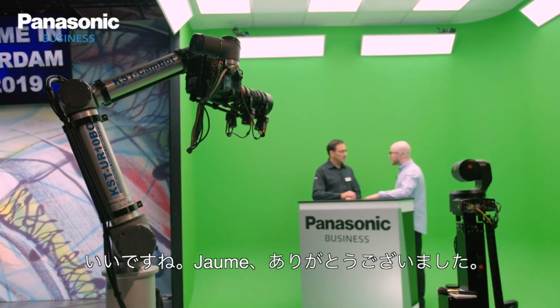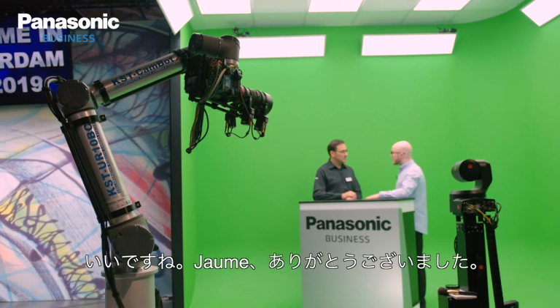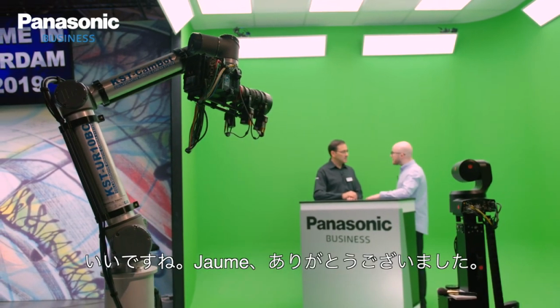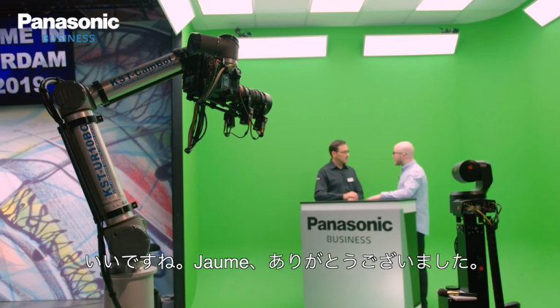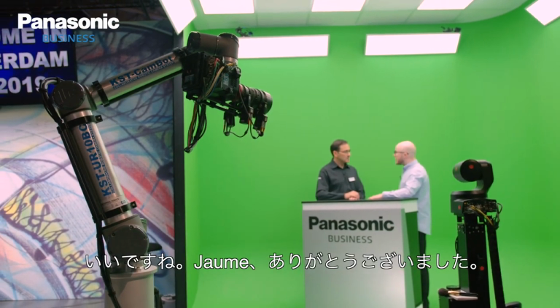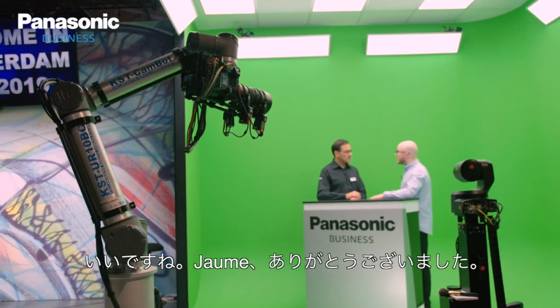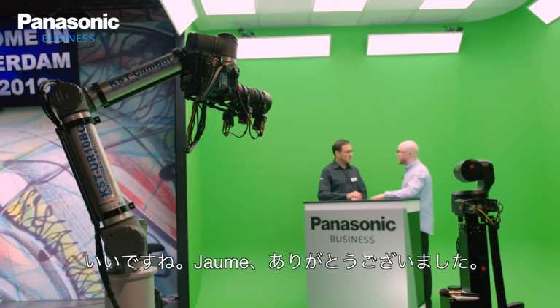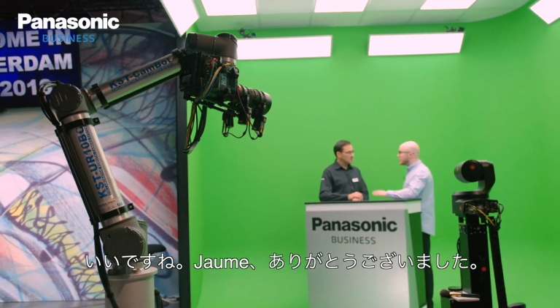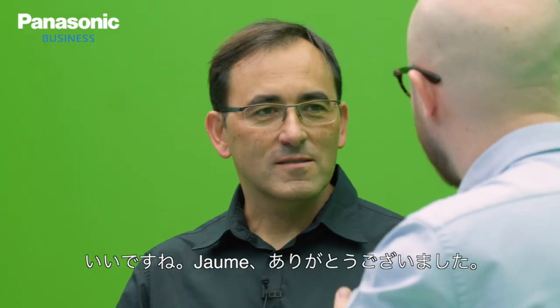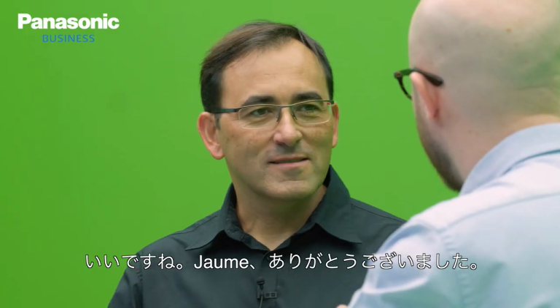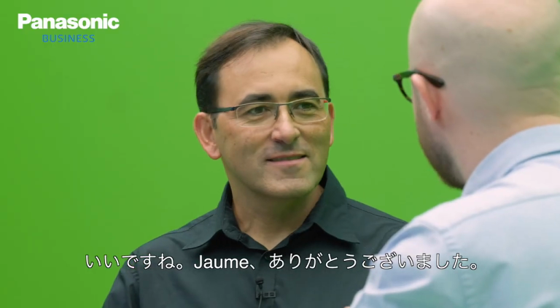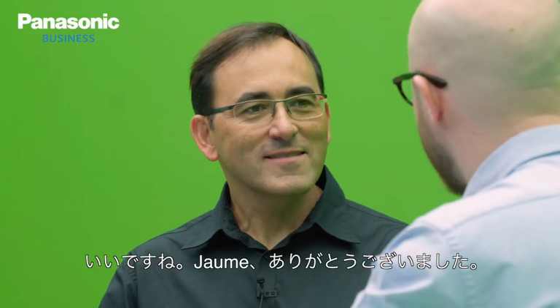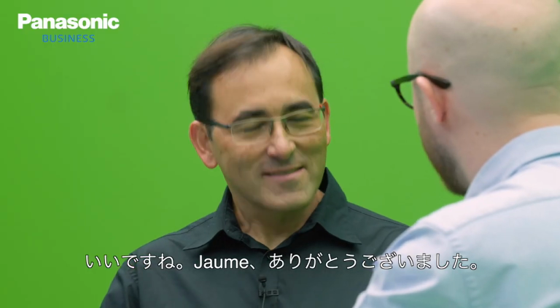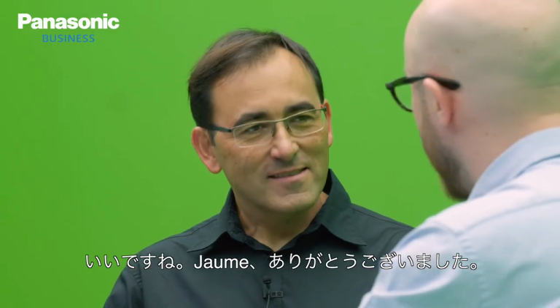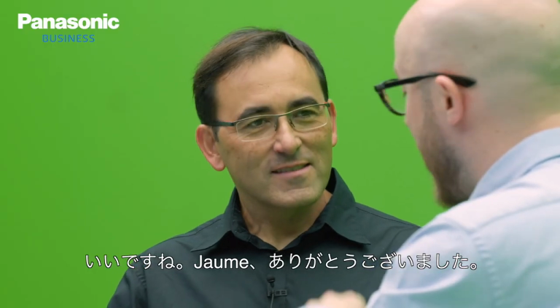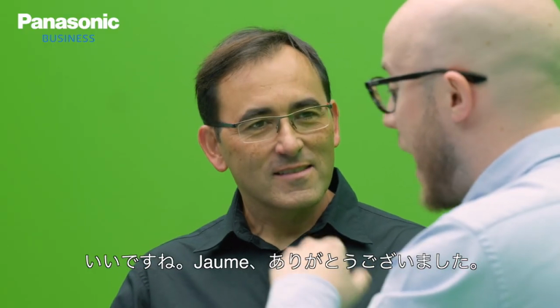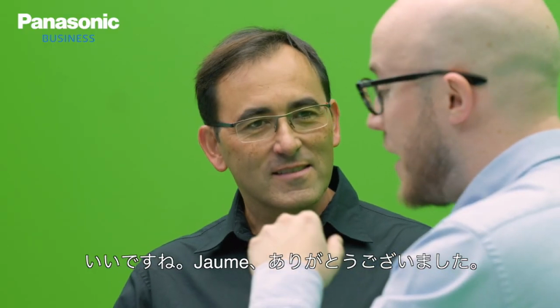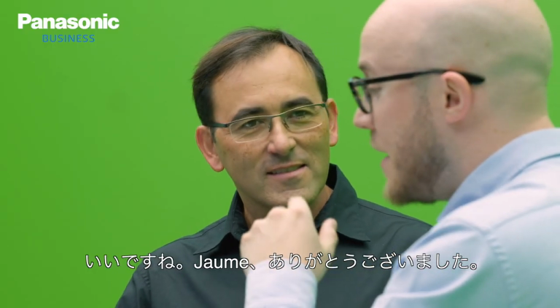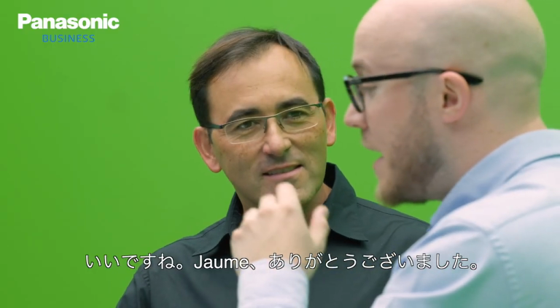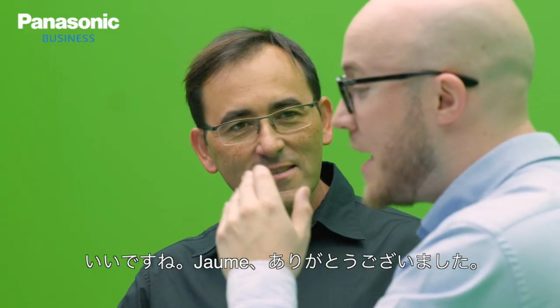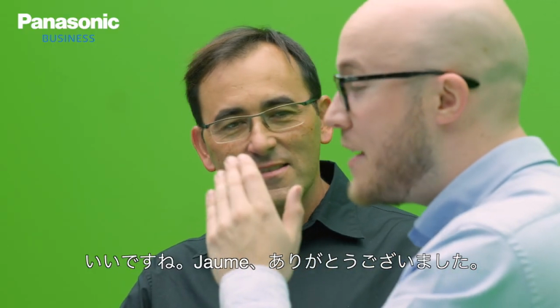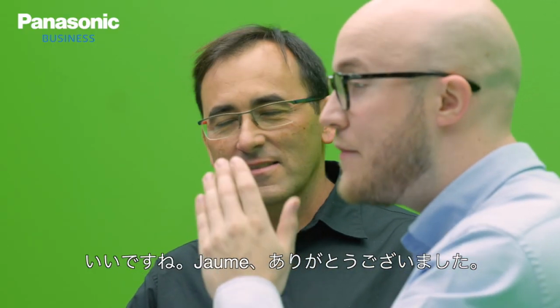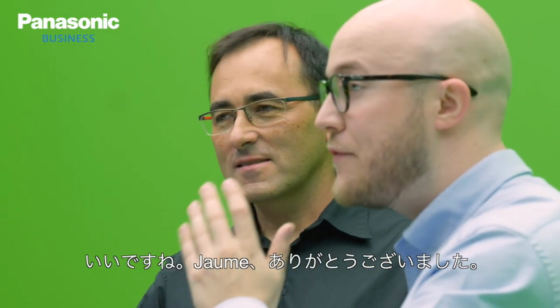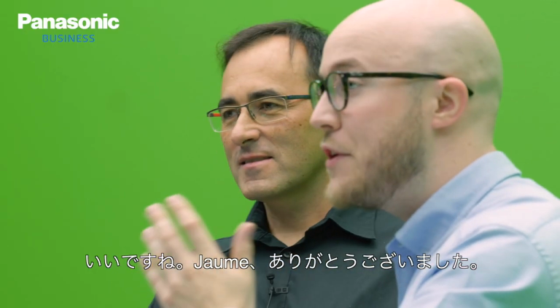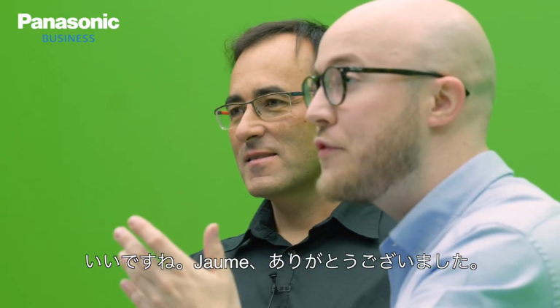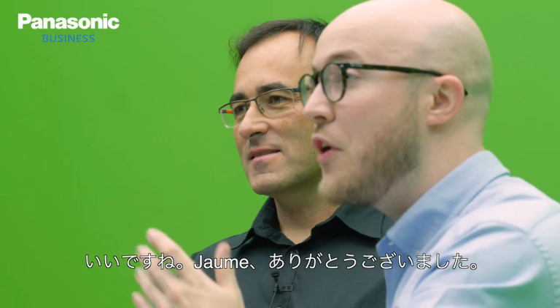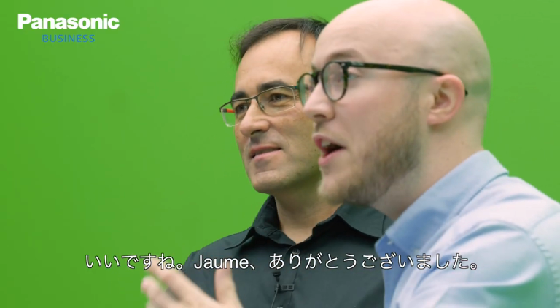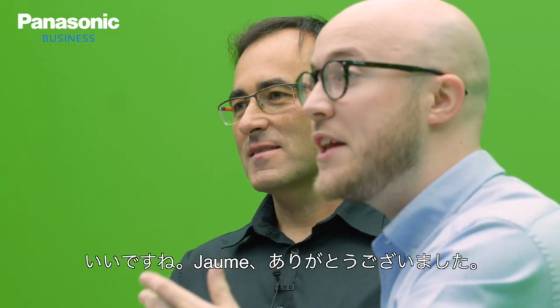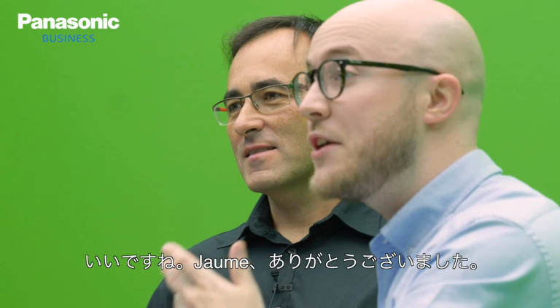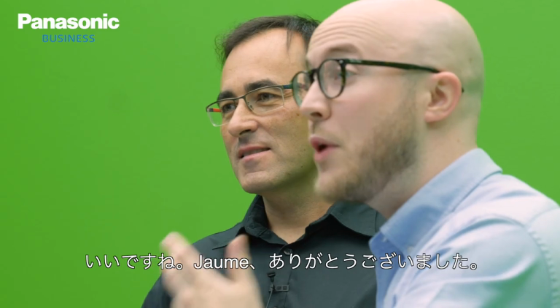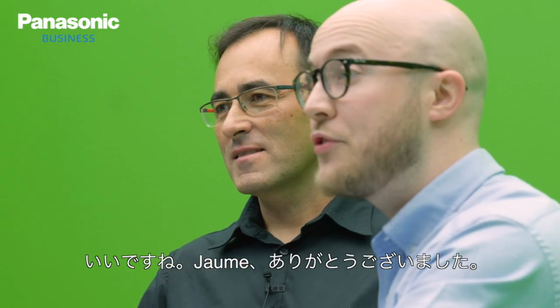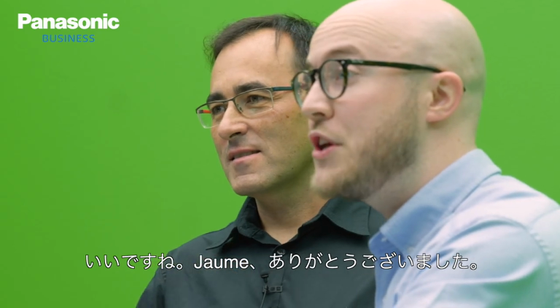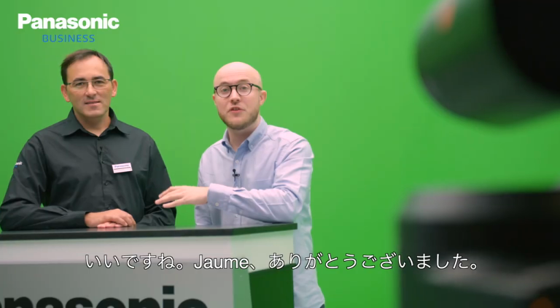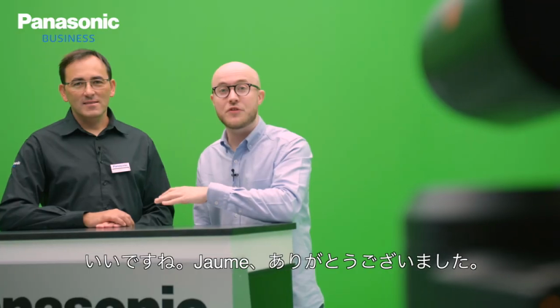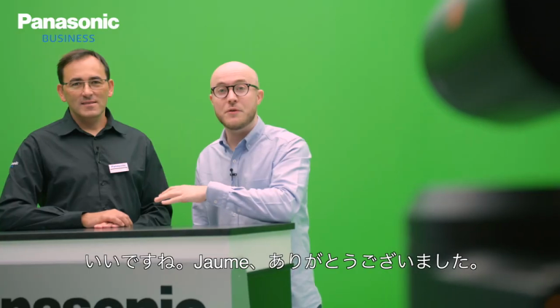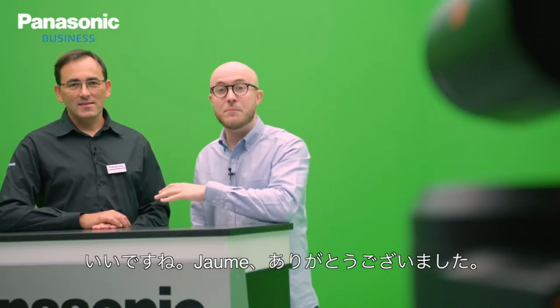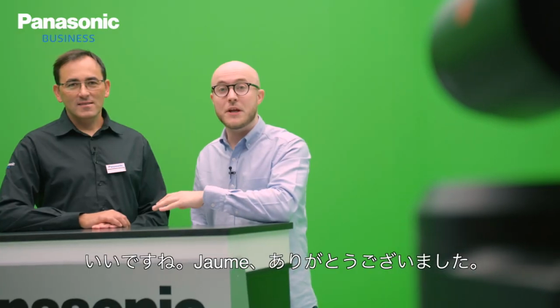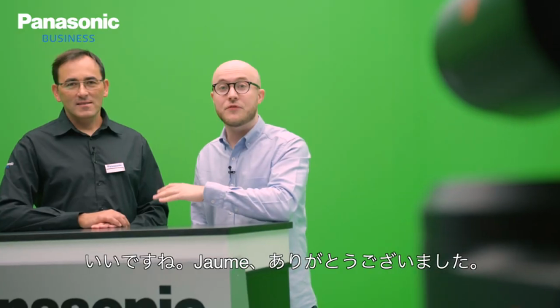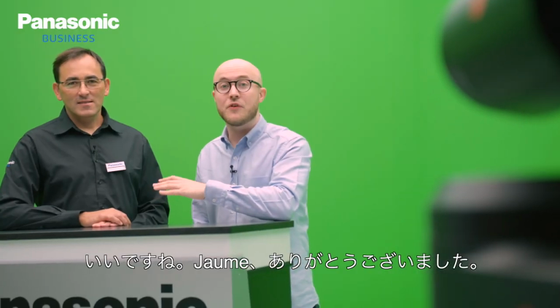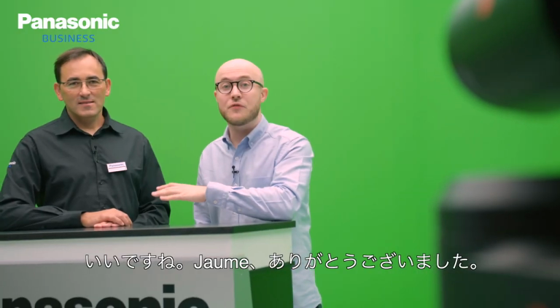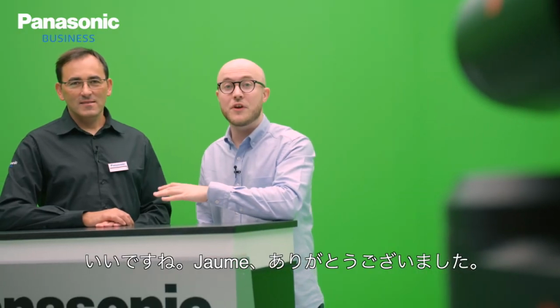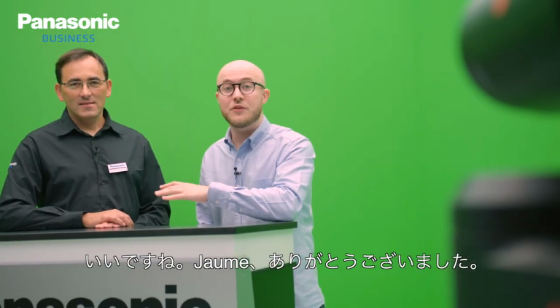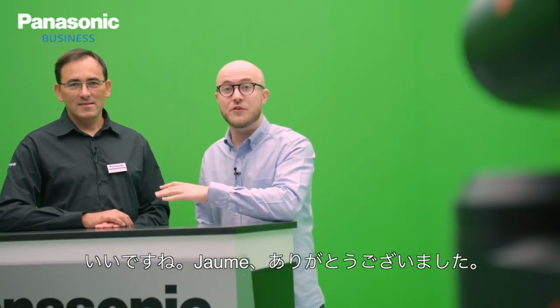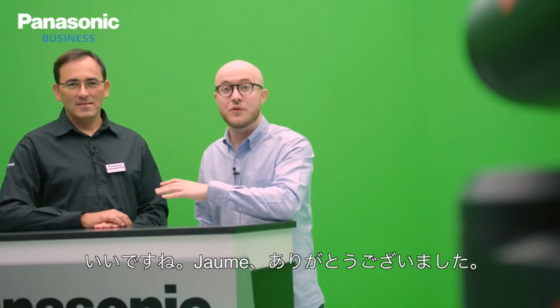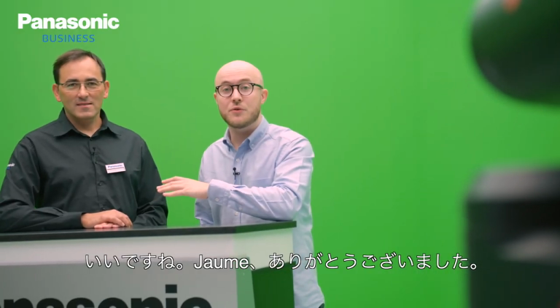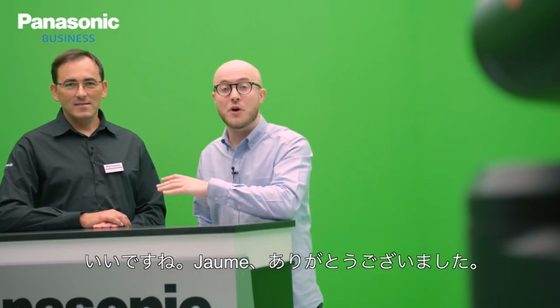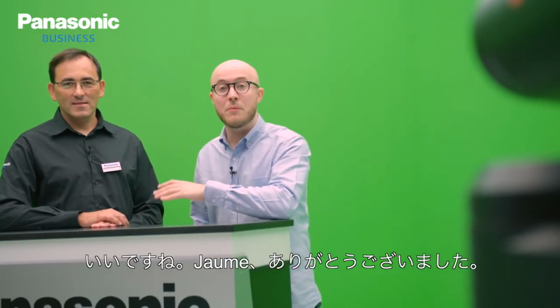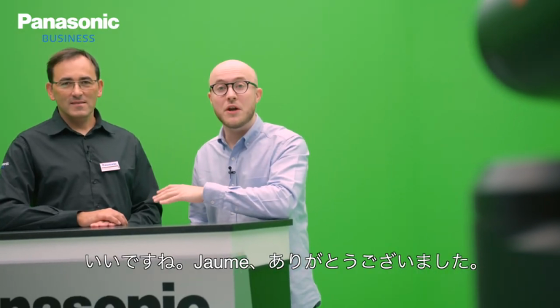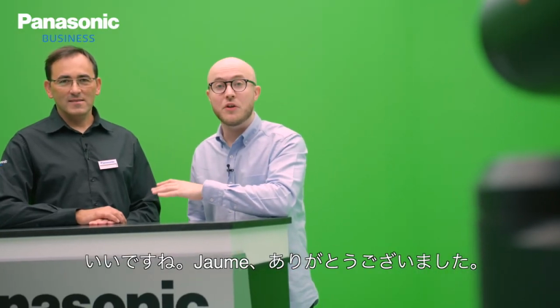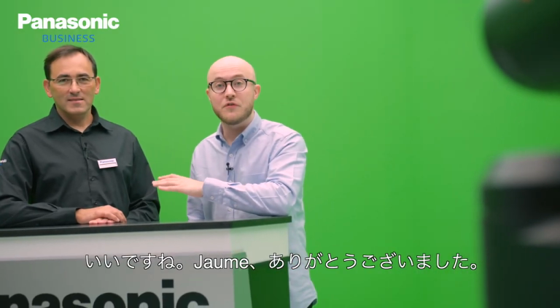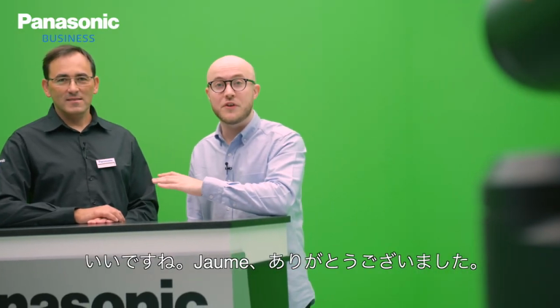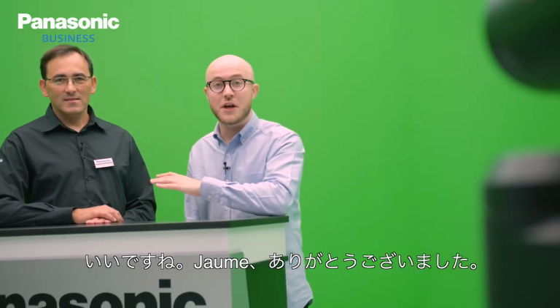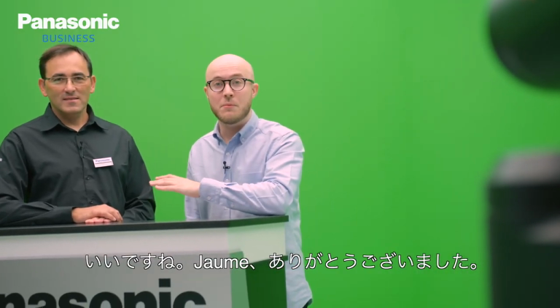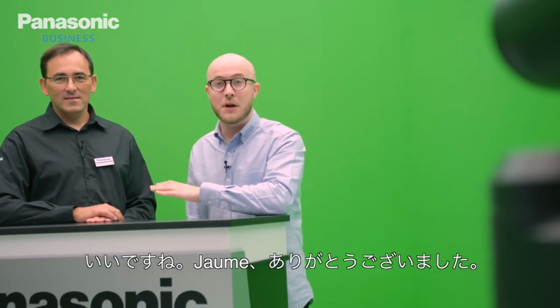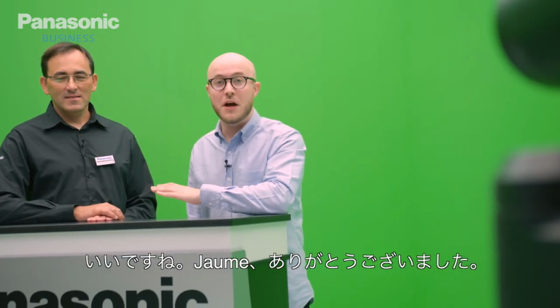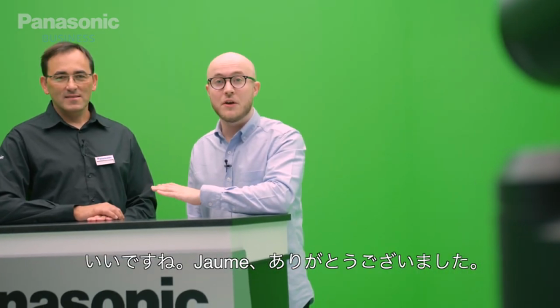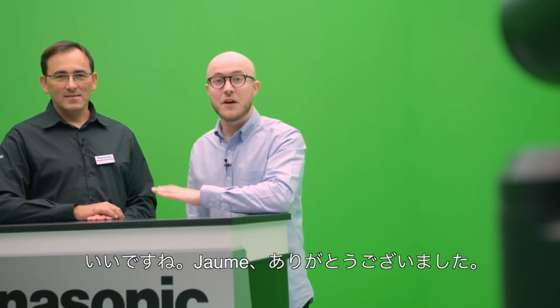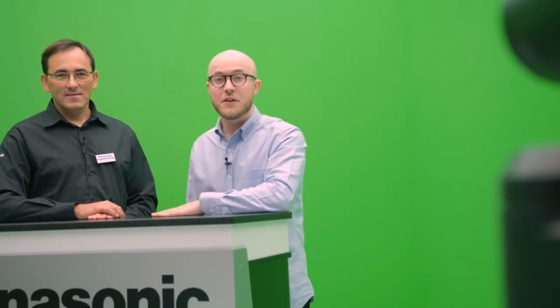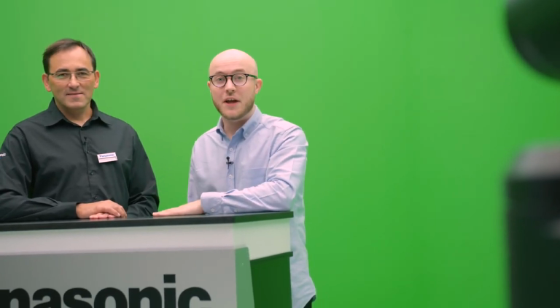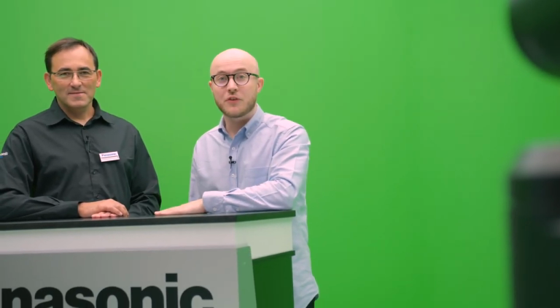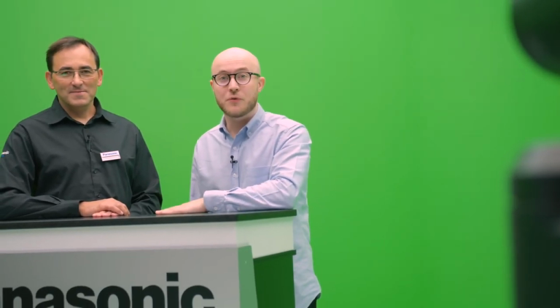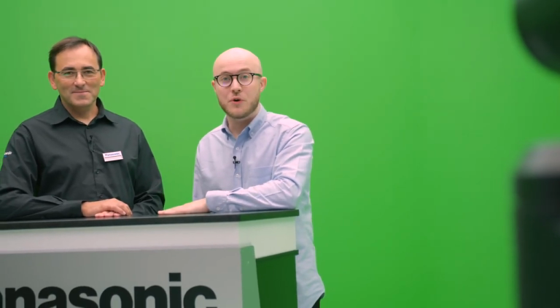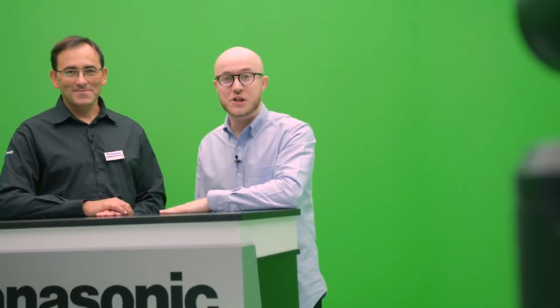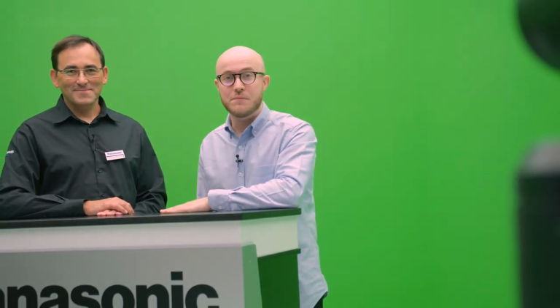Thank you for your time, Jarme. If you have any questions, please feel free to comment on the video below. Thanks for watching.